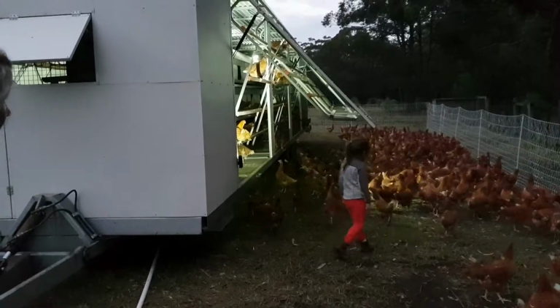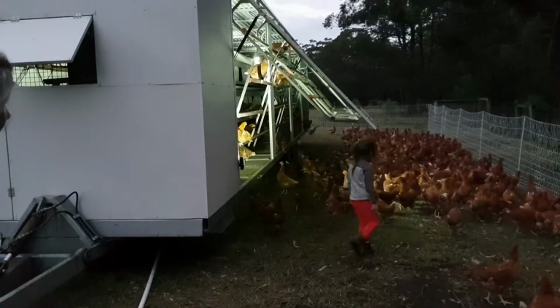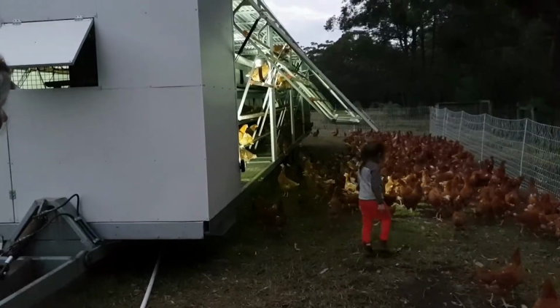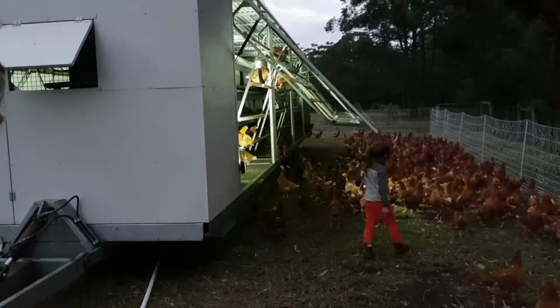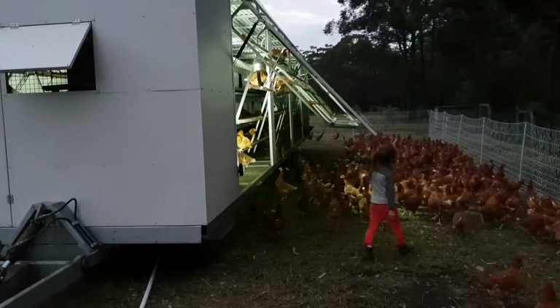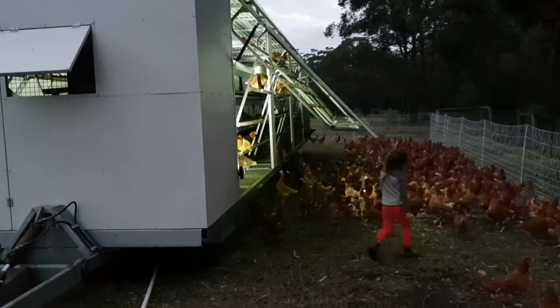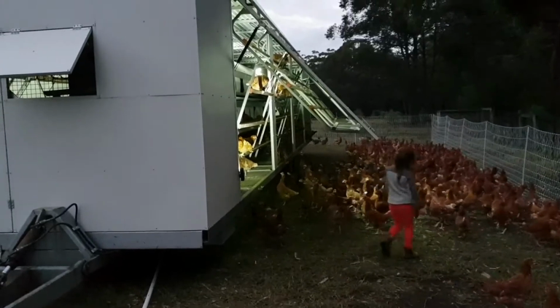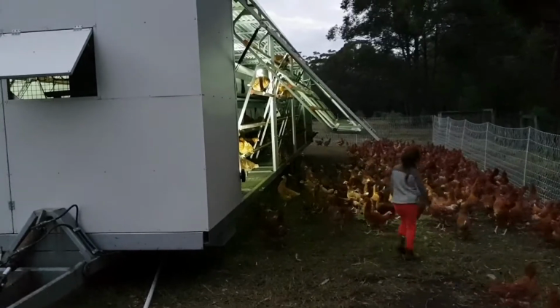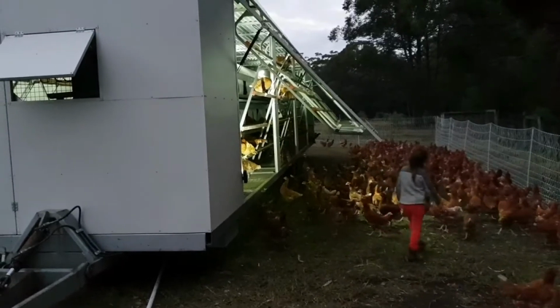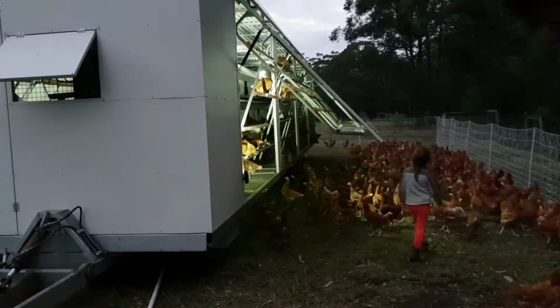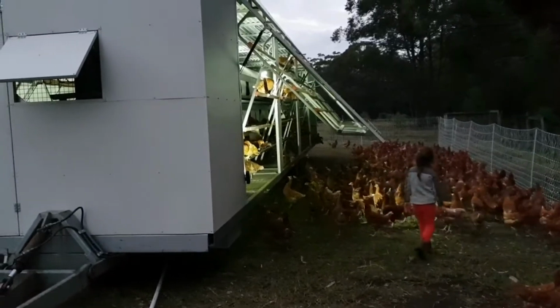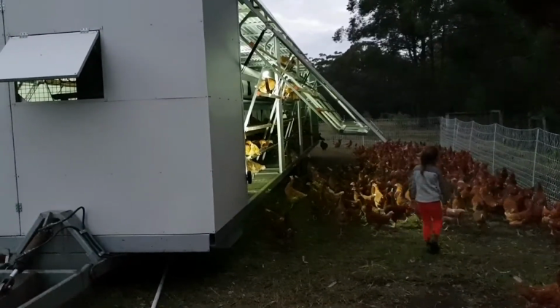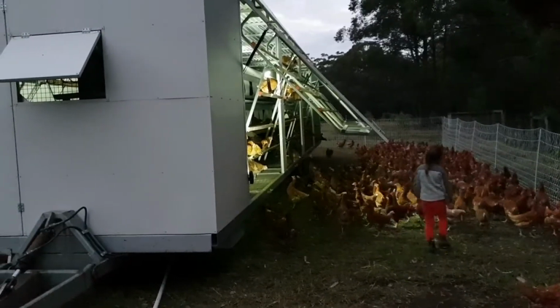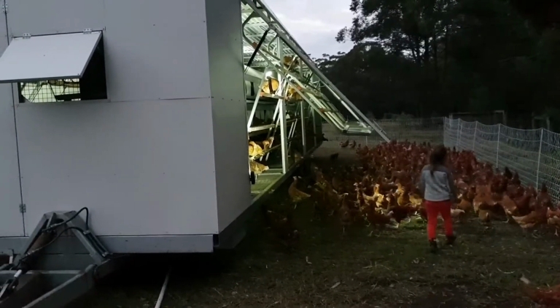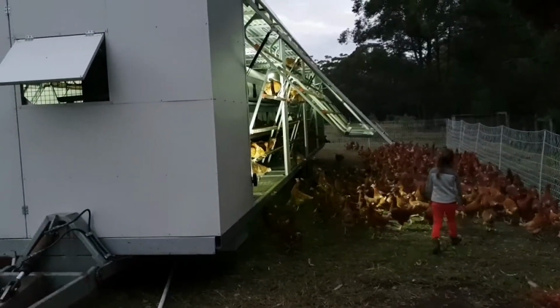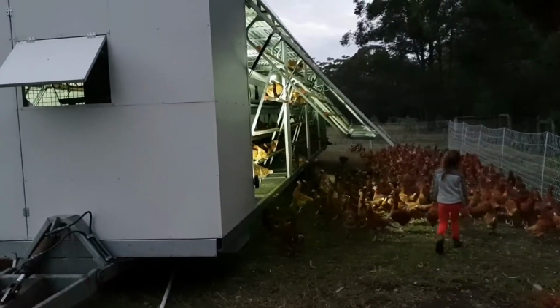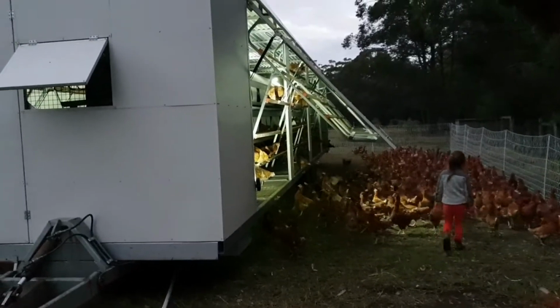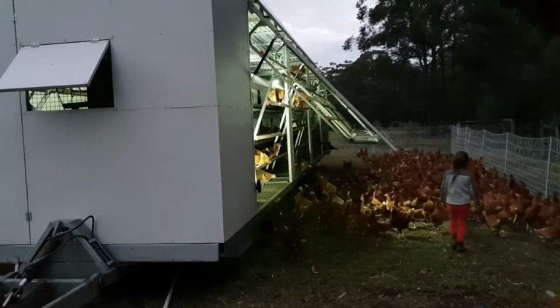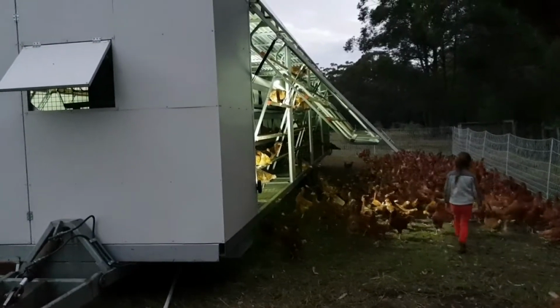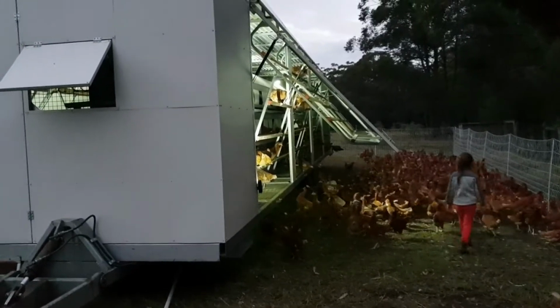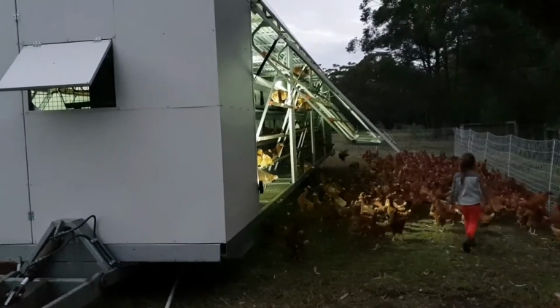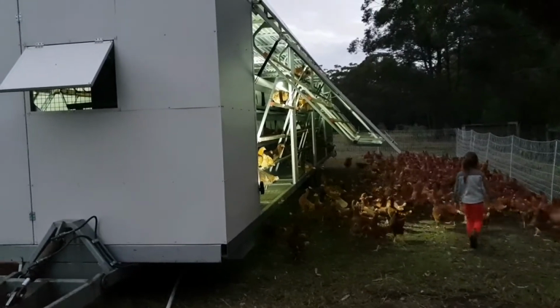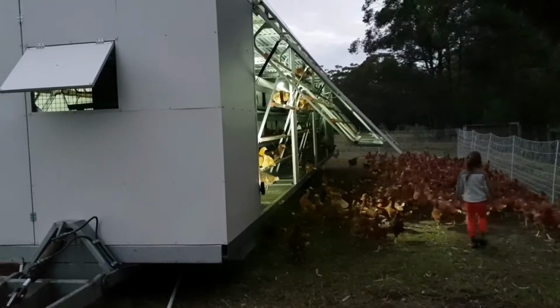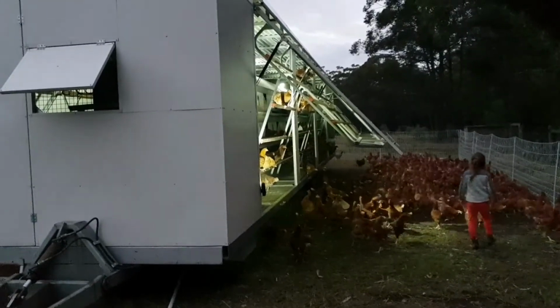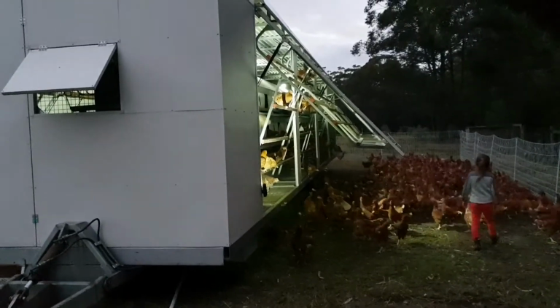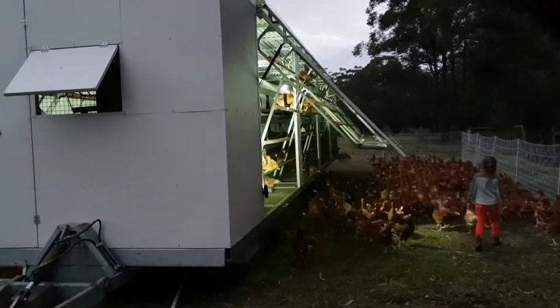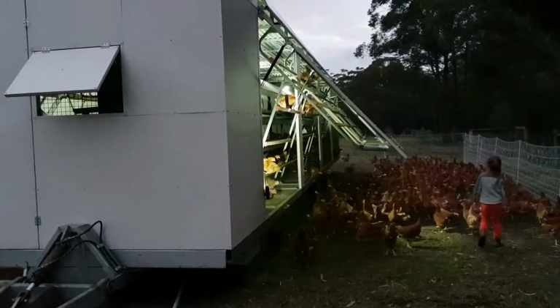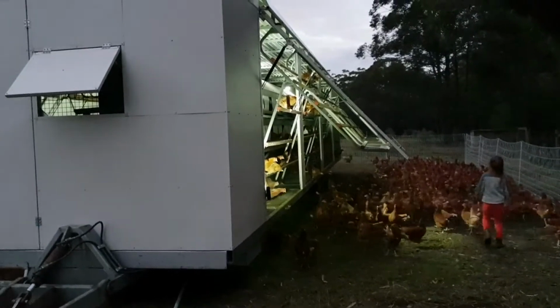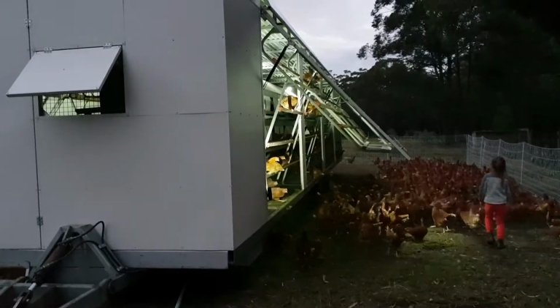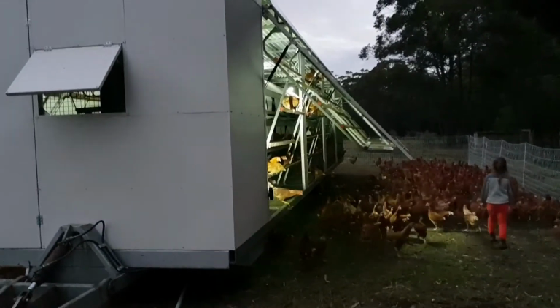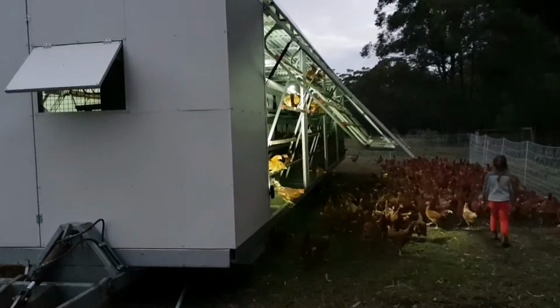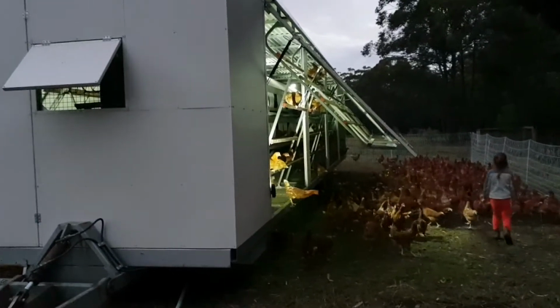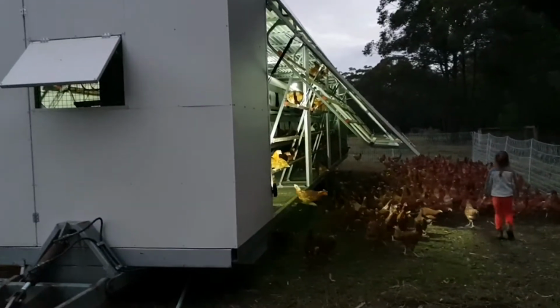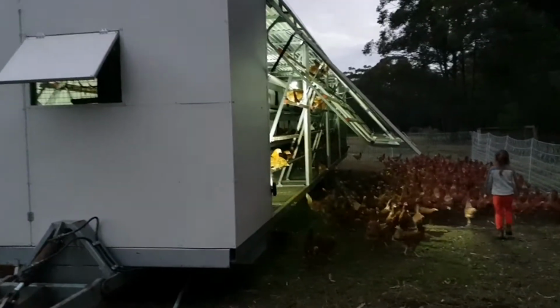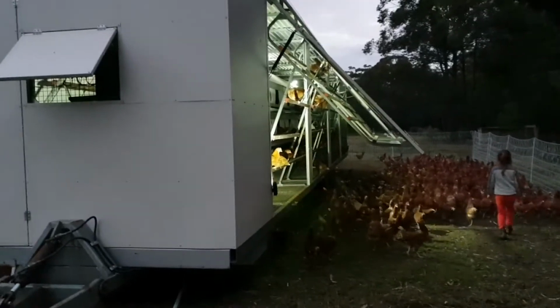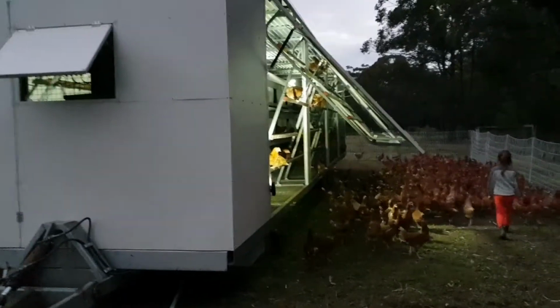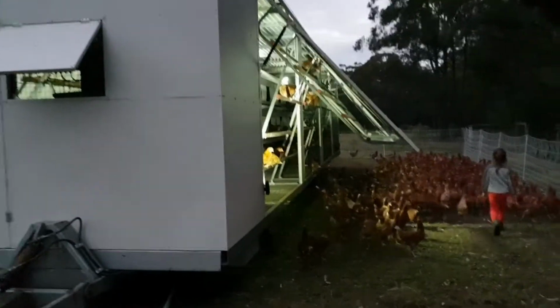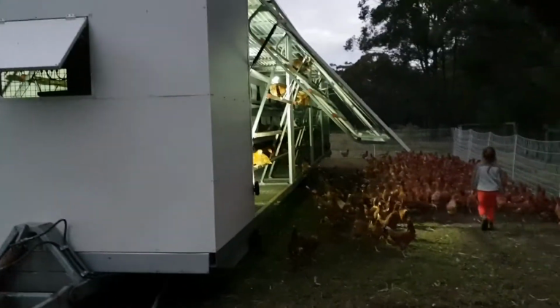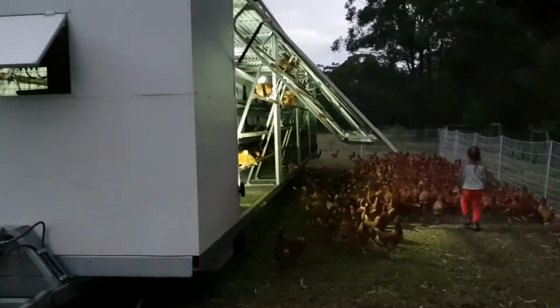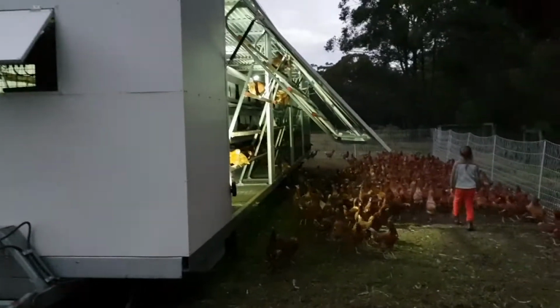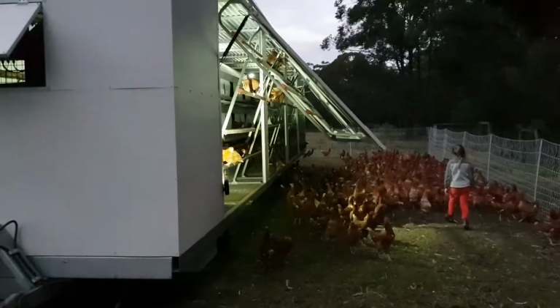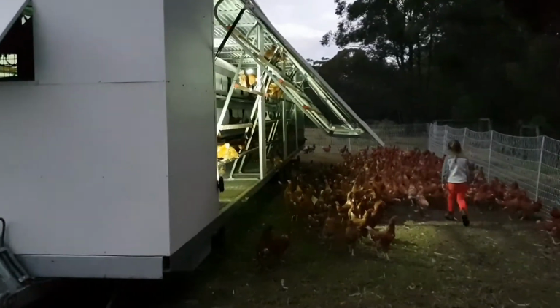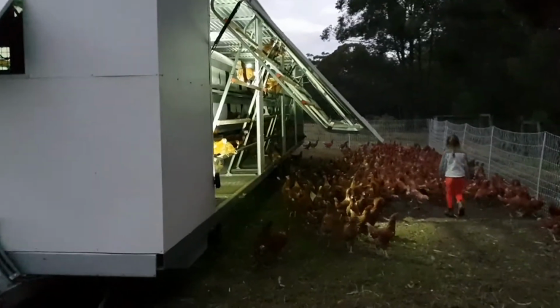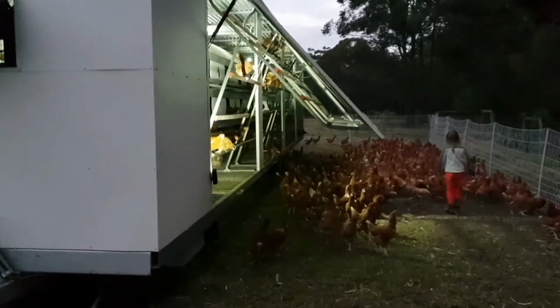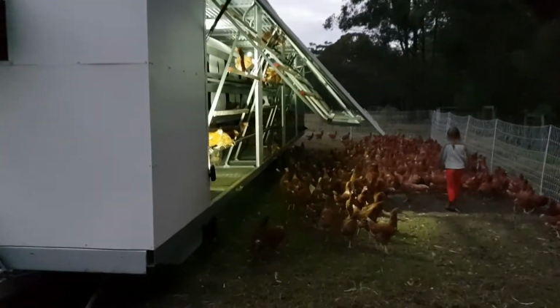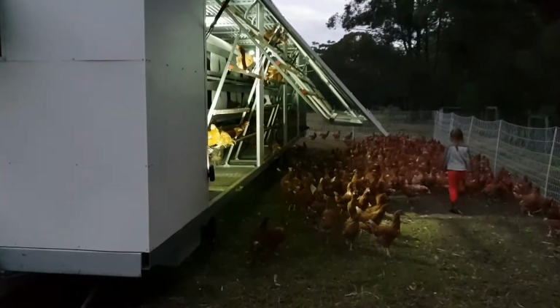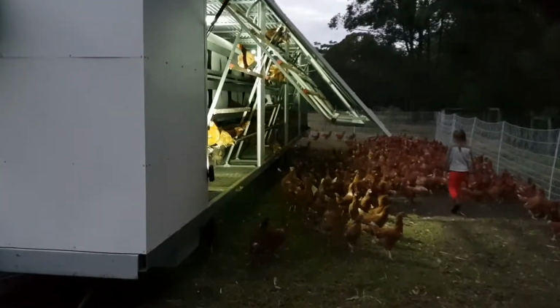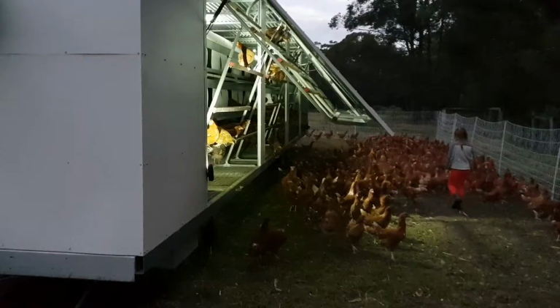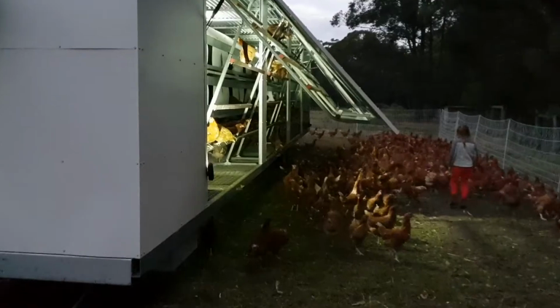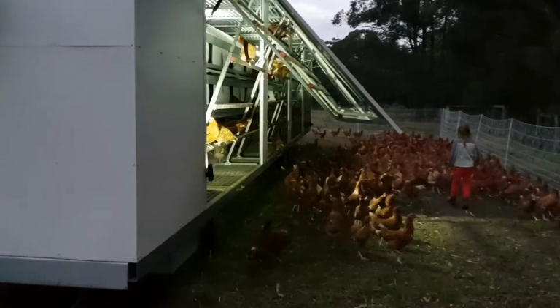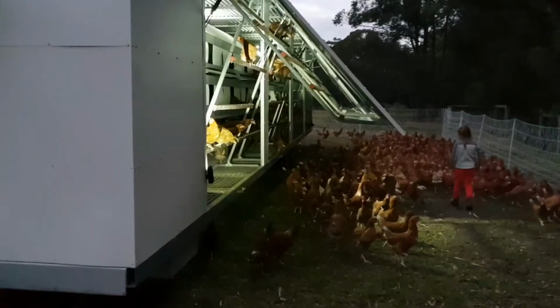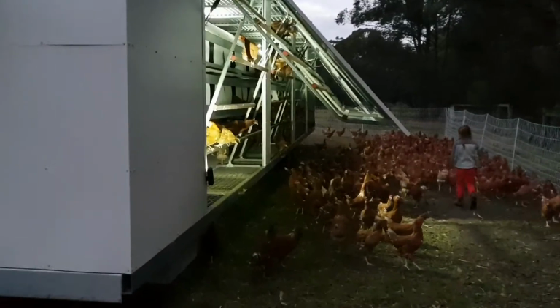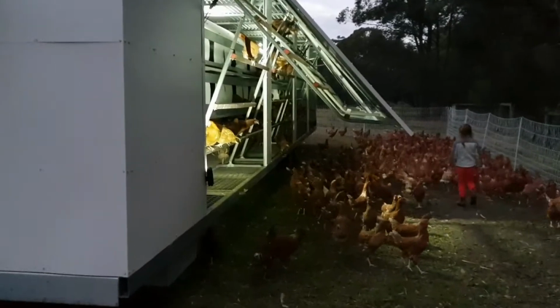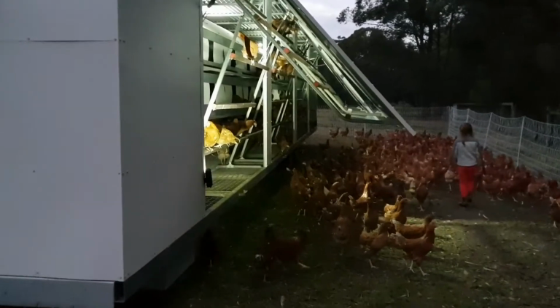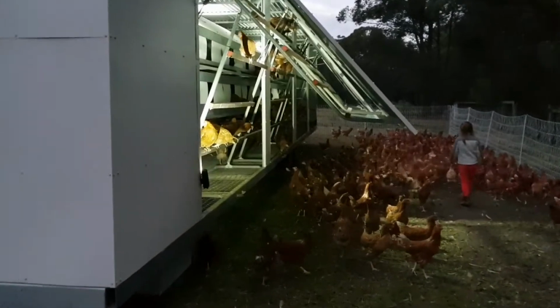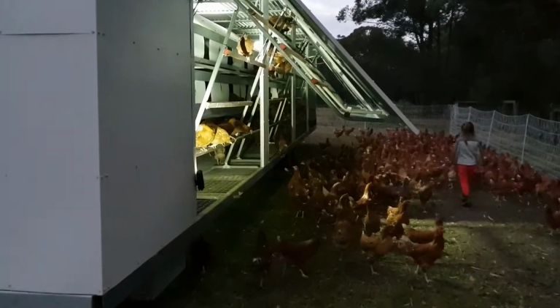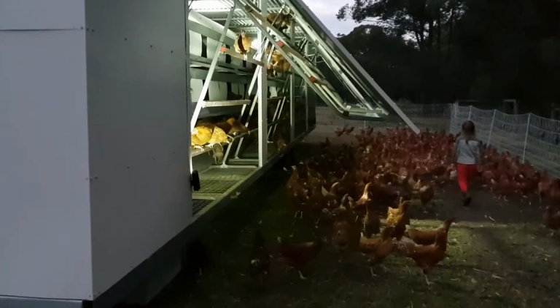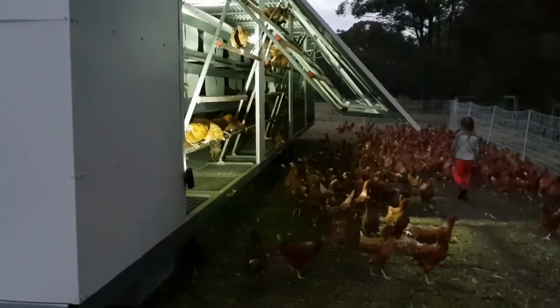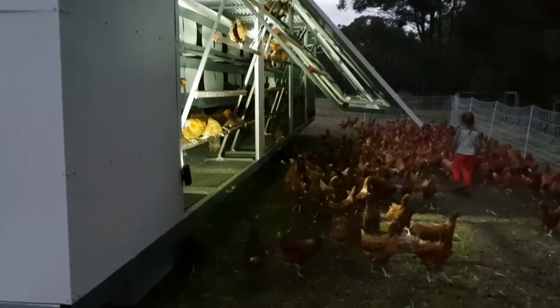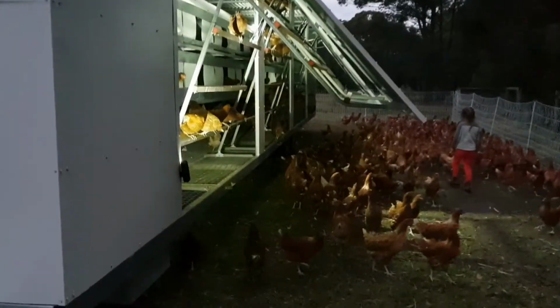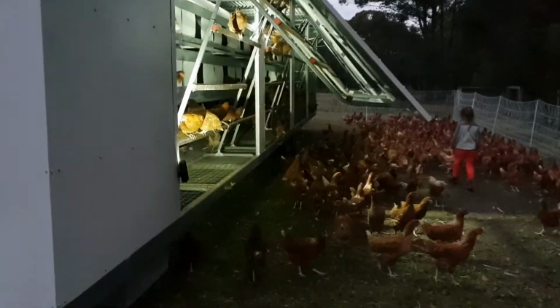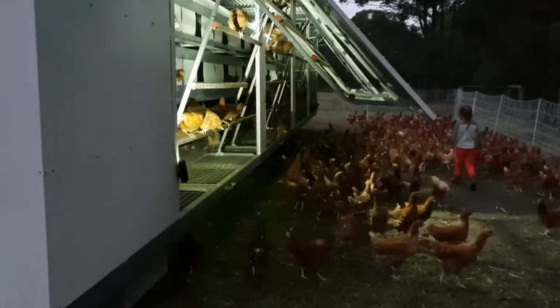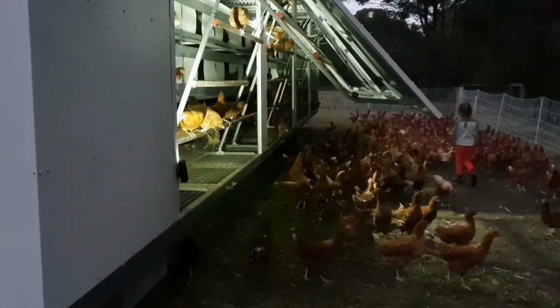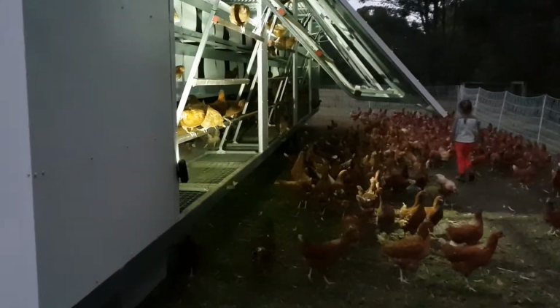The secret is also having the lights on there. The lights are really important — it helps them to see where they're going to go.